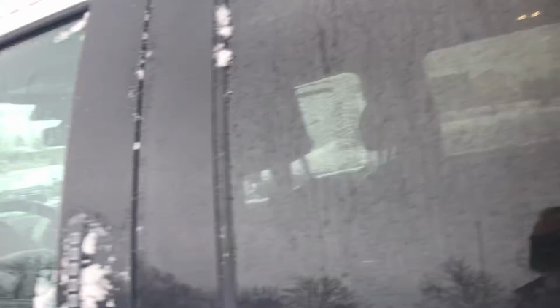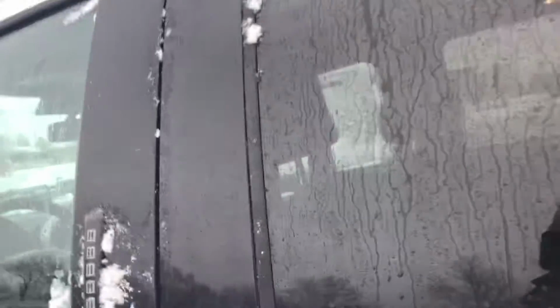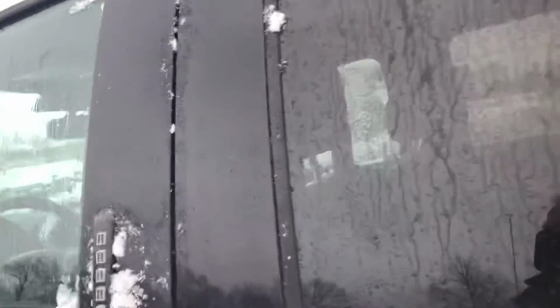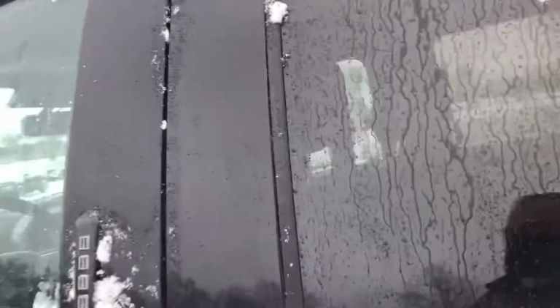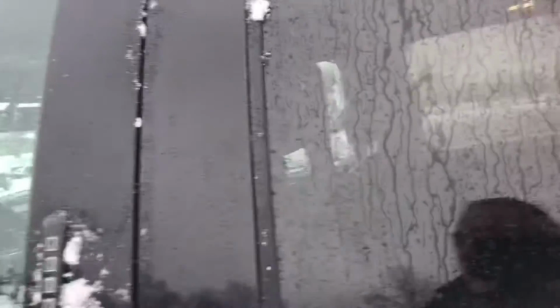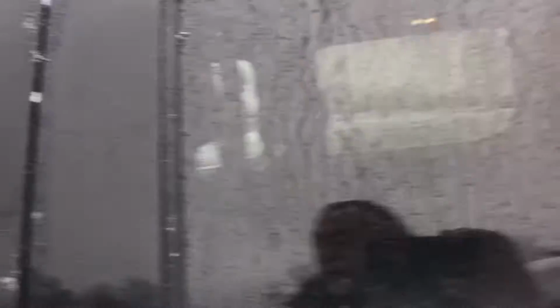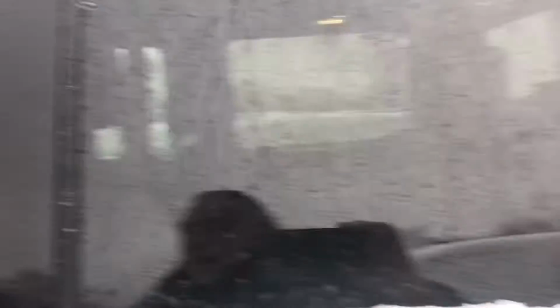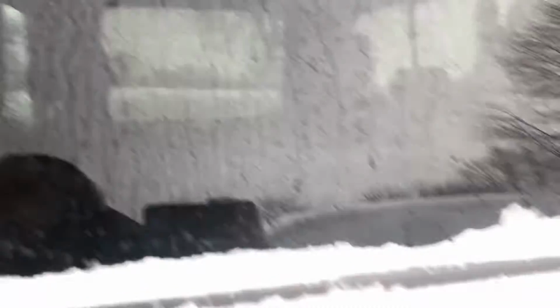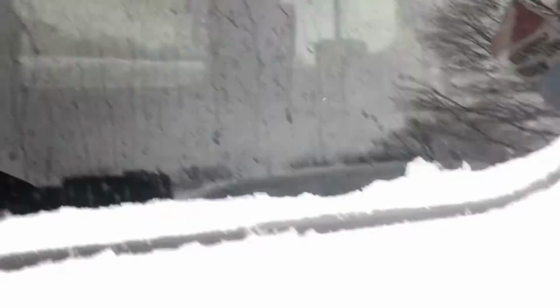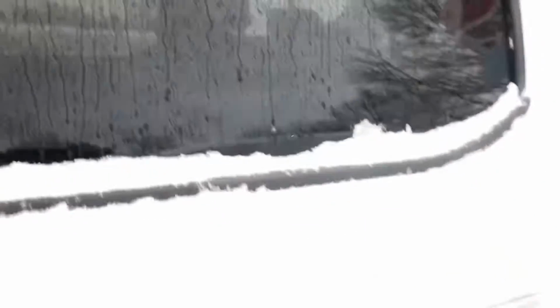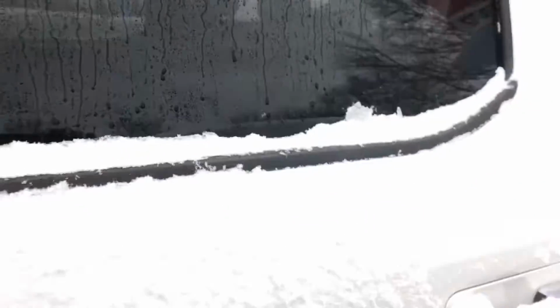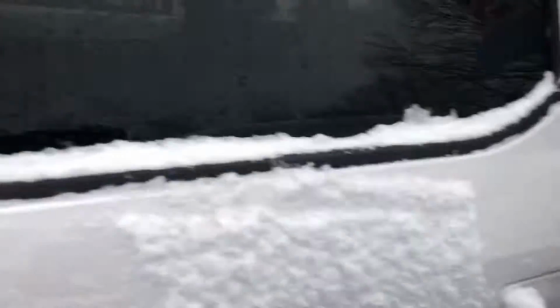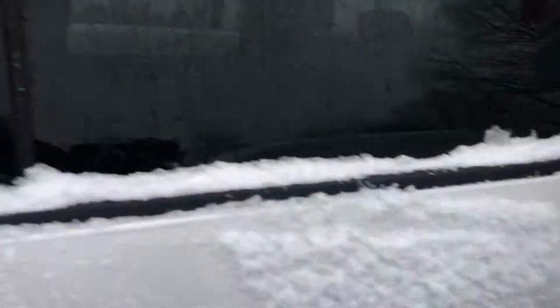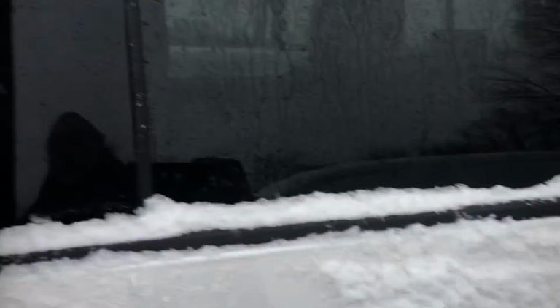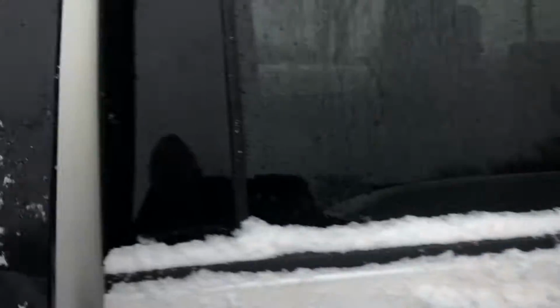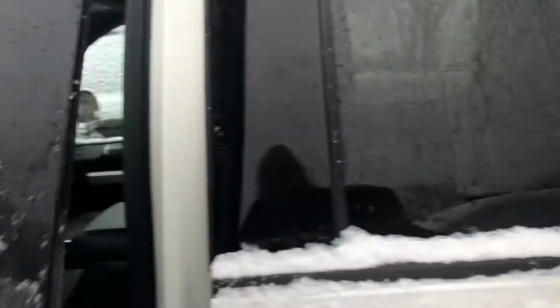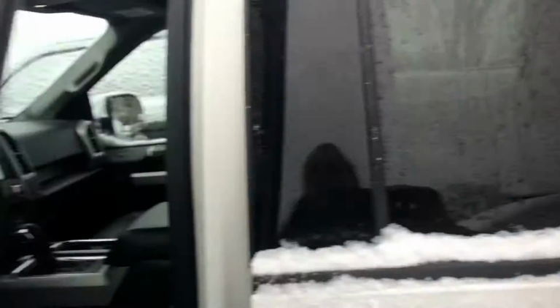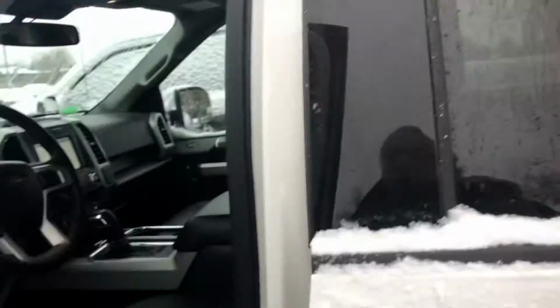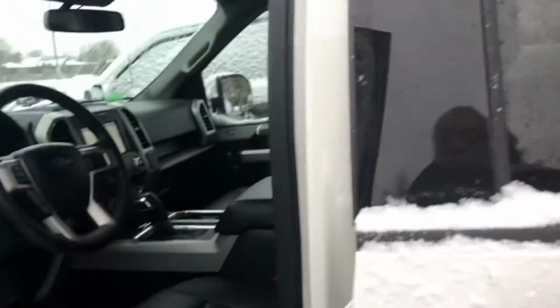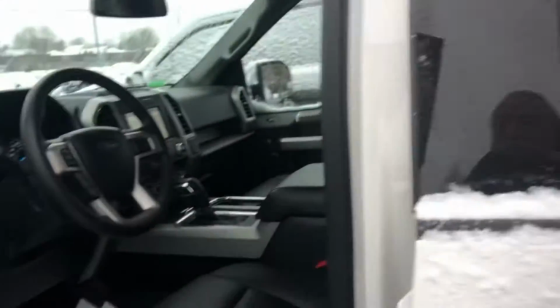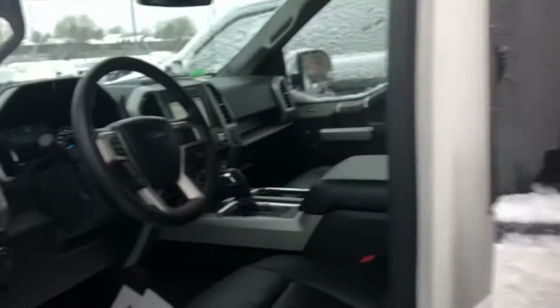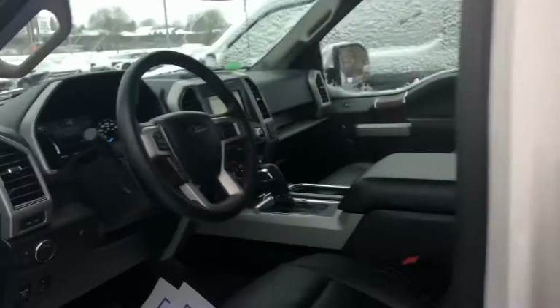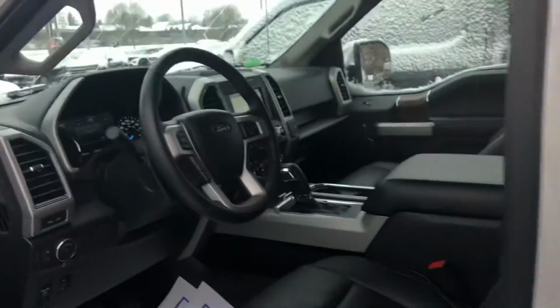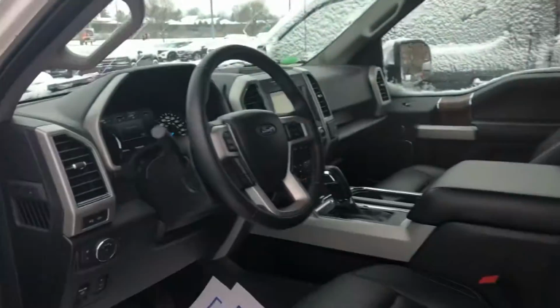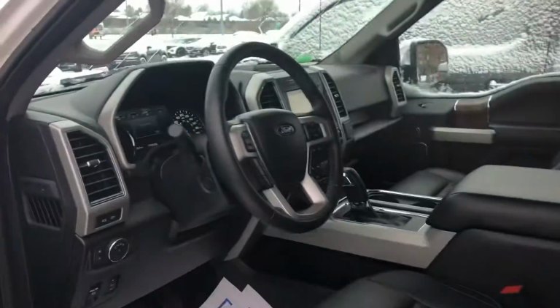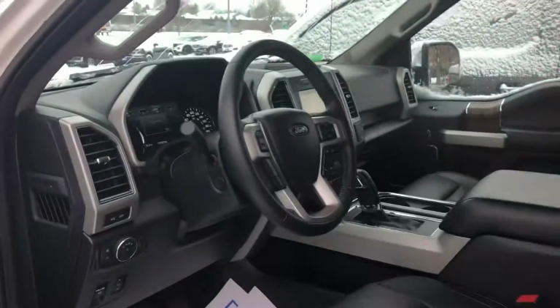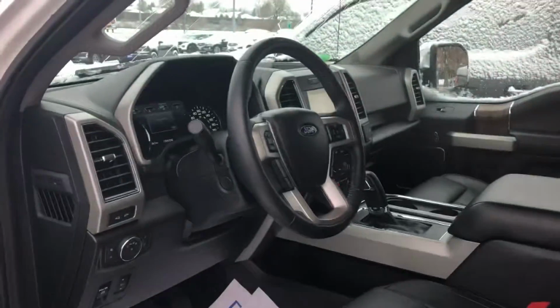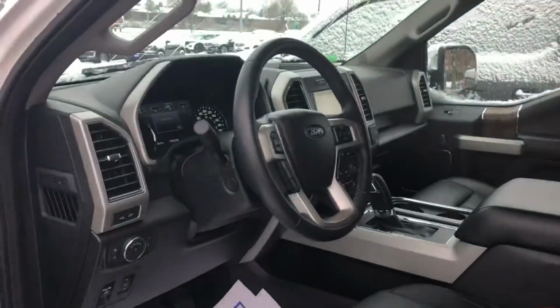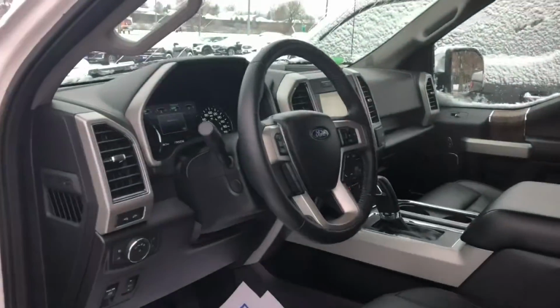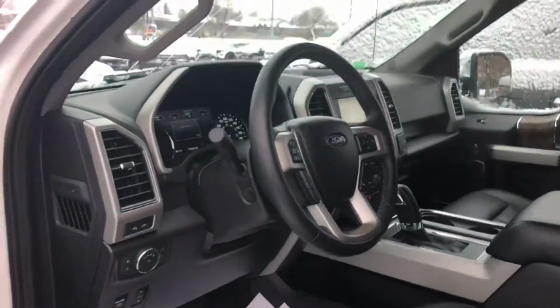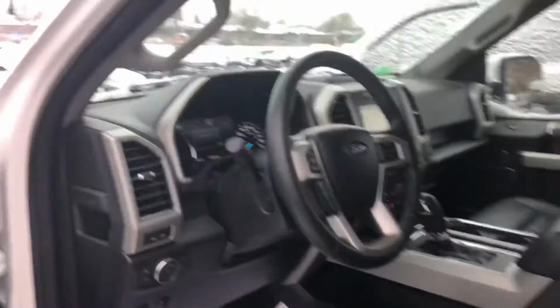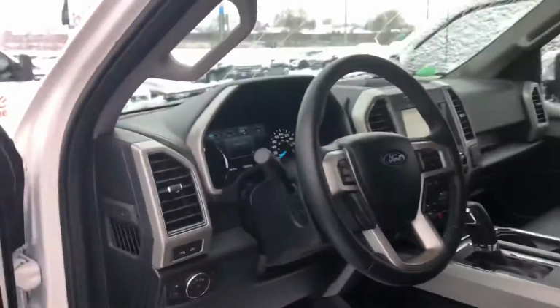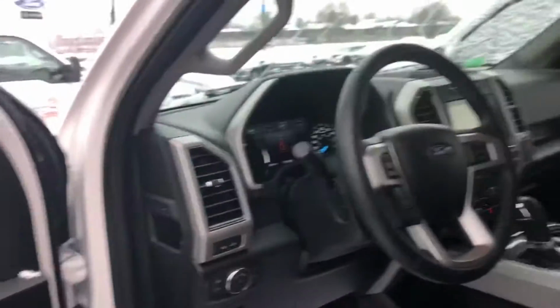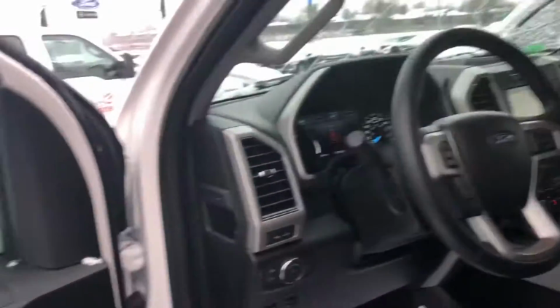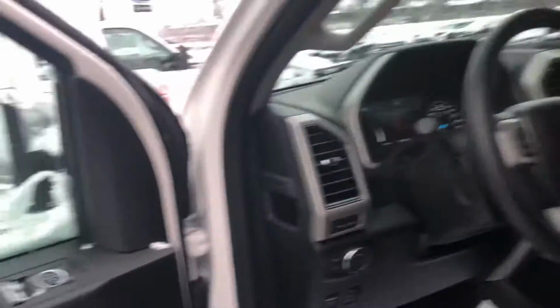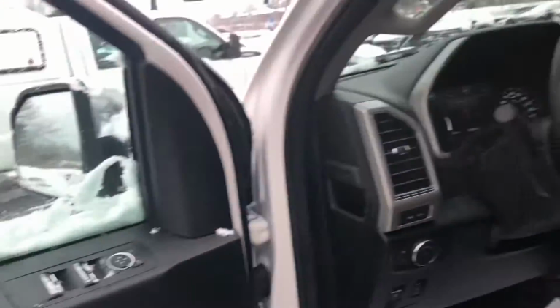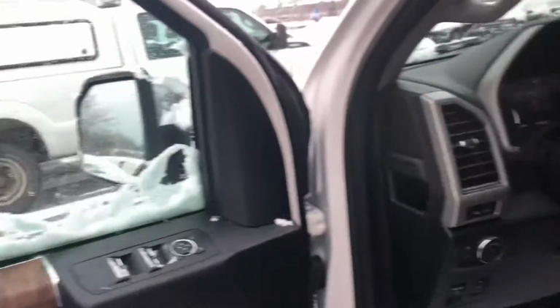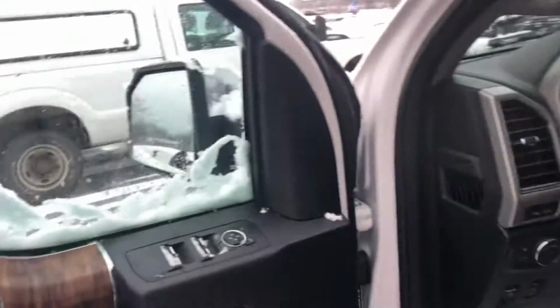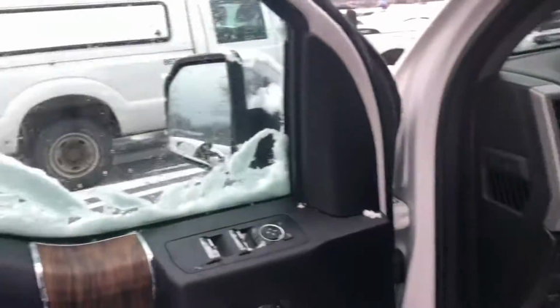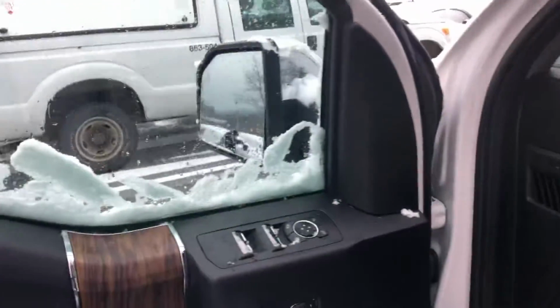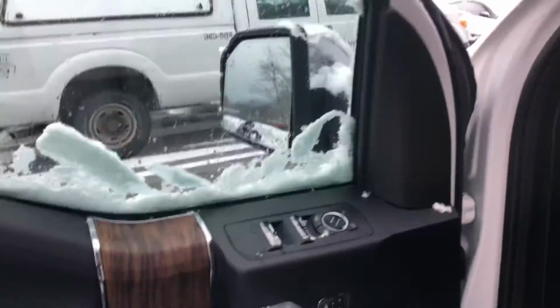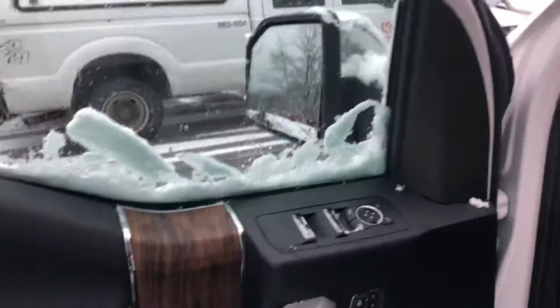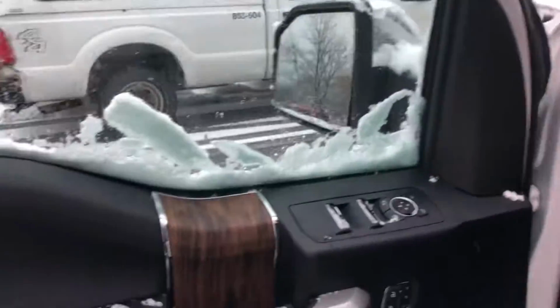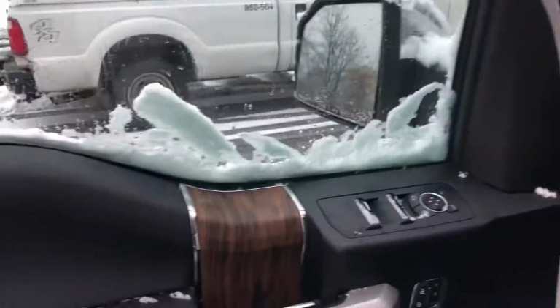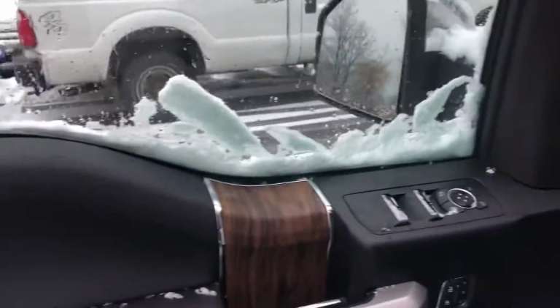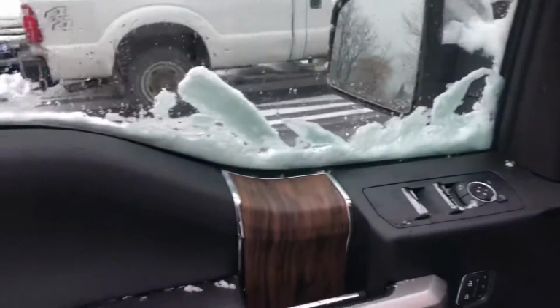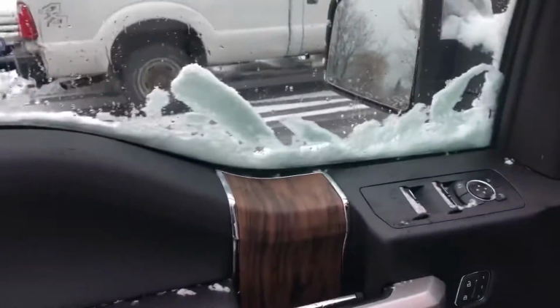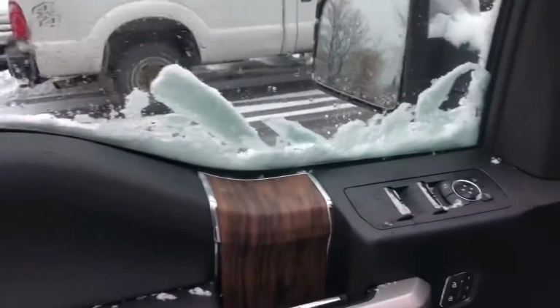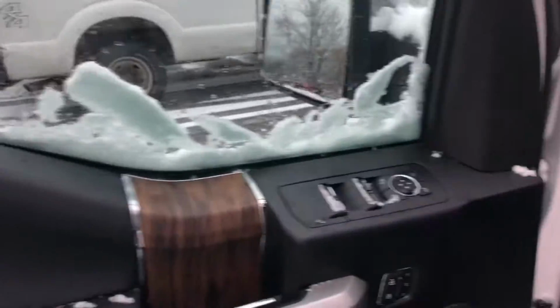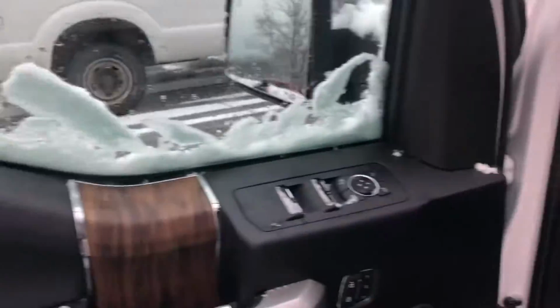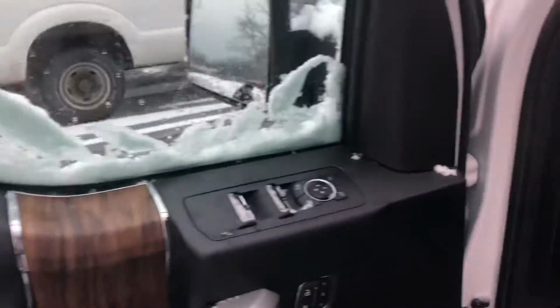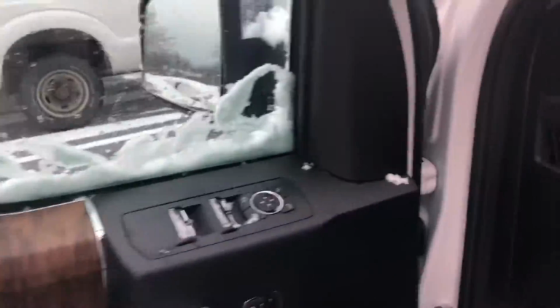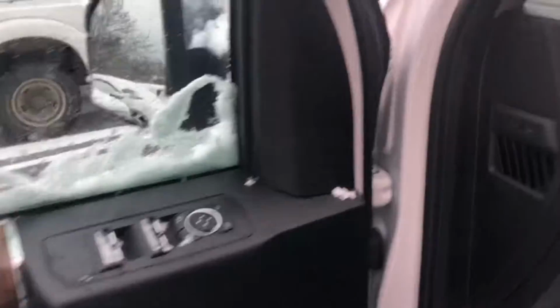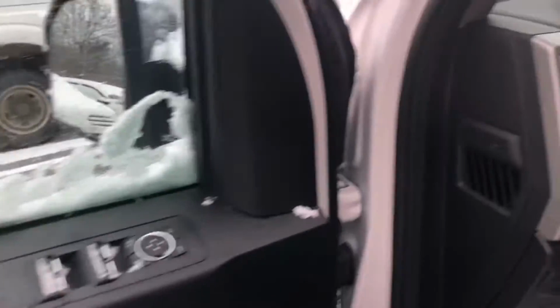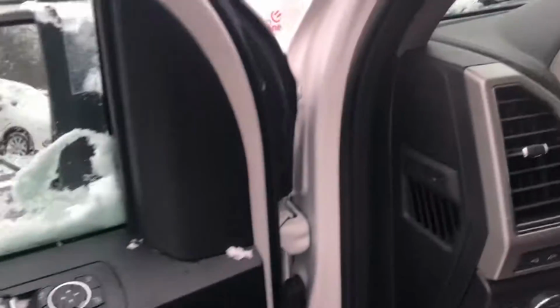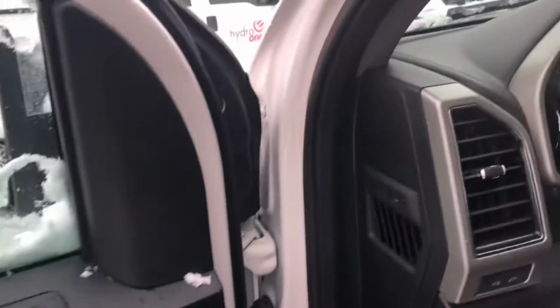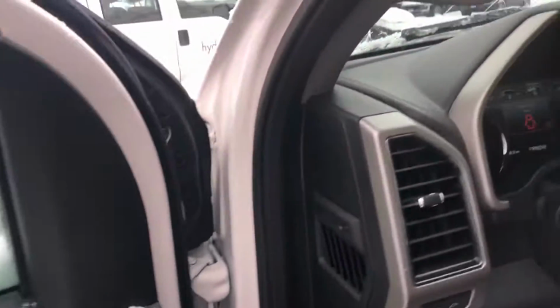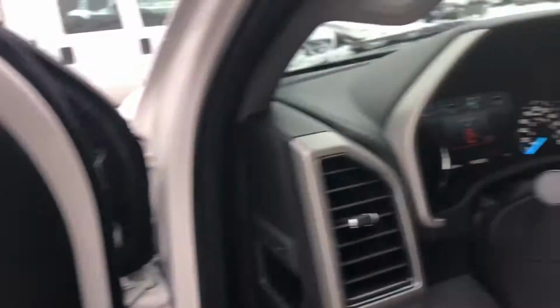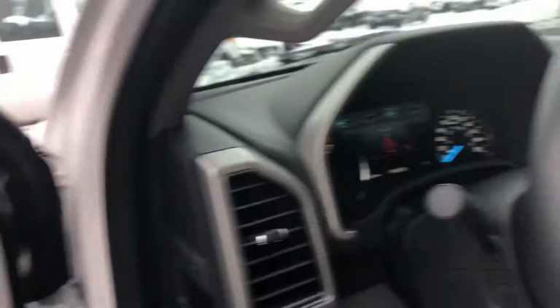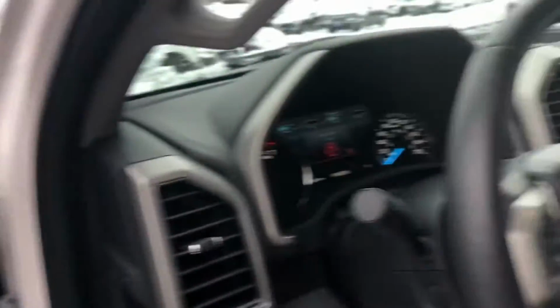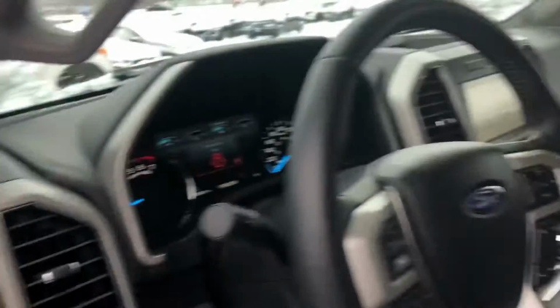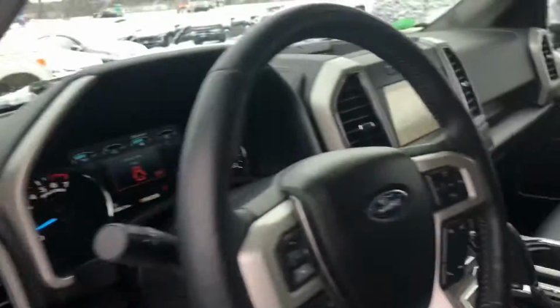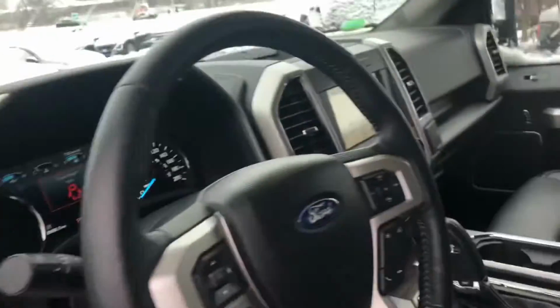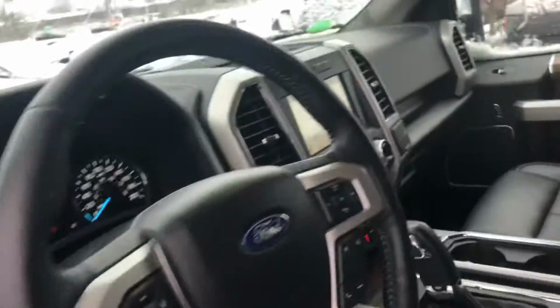Going around, this has keyless entry and a push-button start as well. Power folding mirrors.